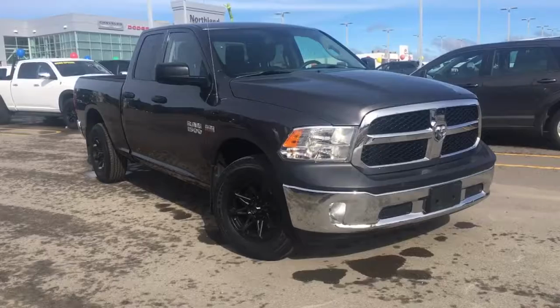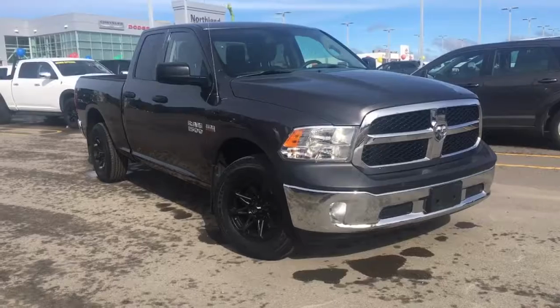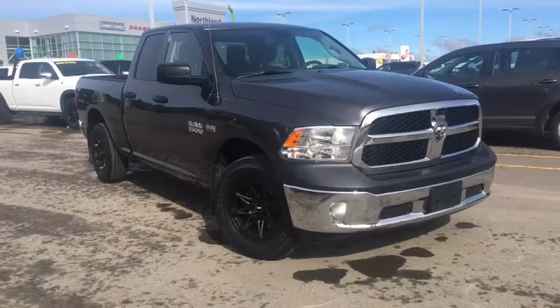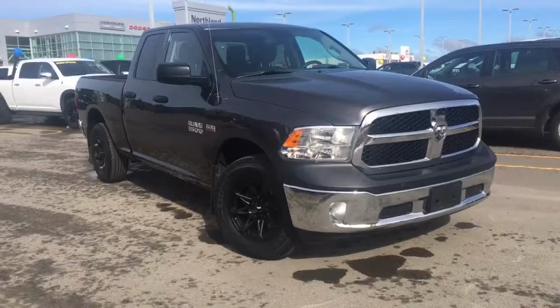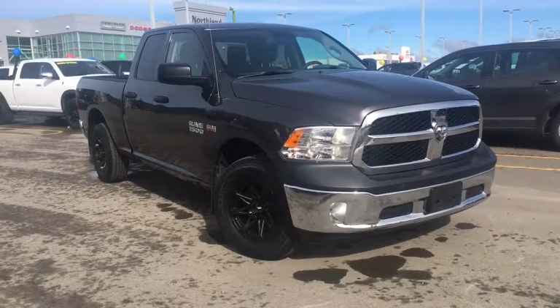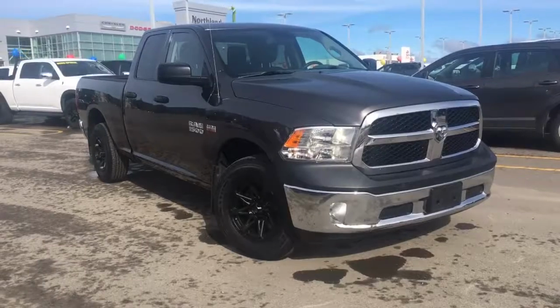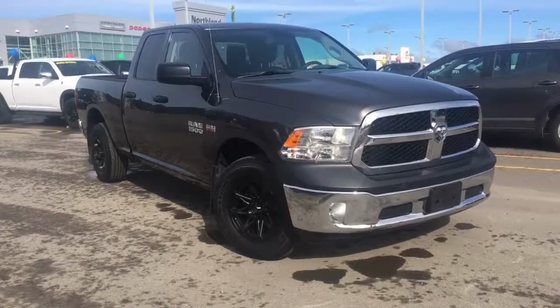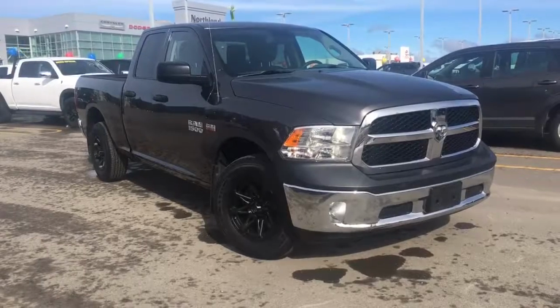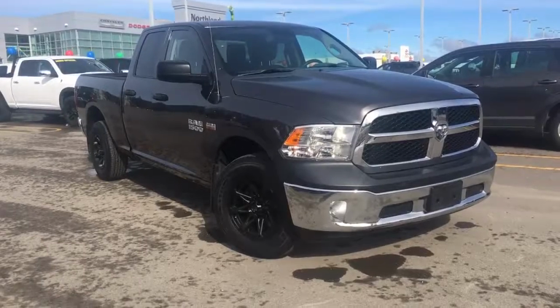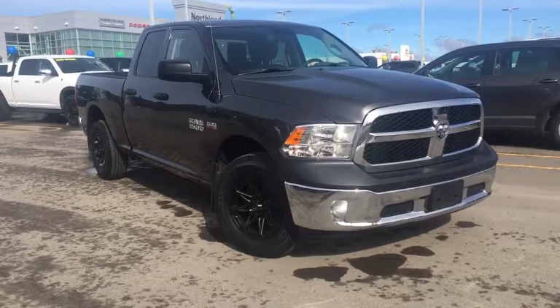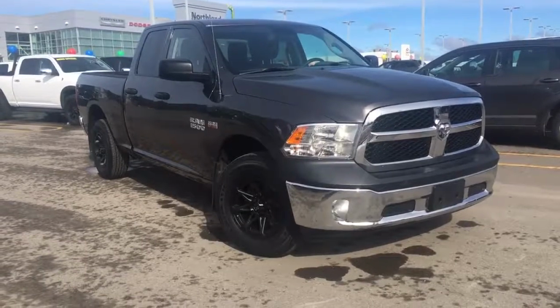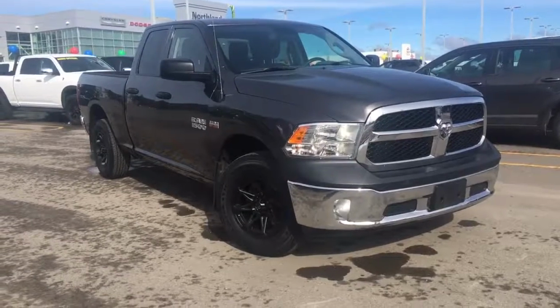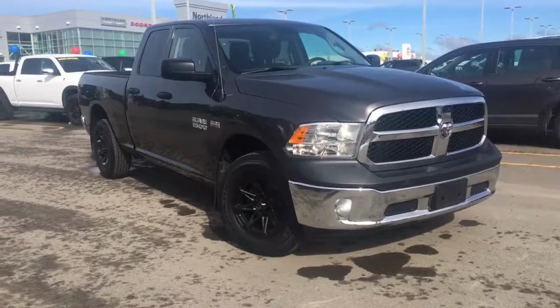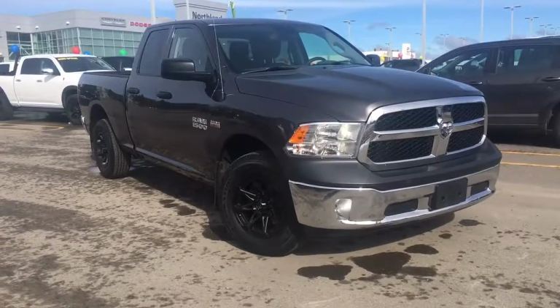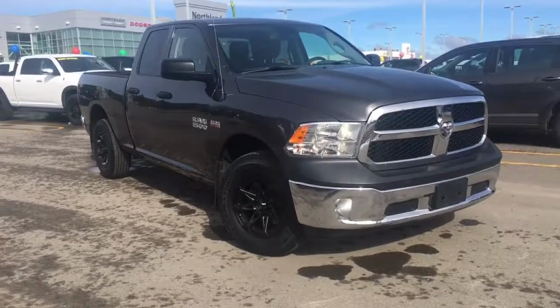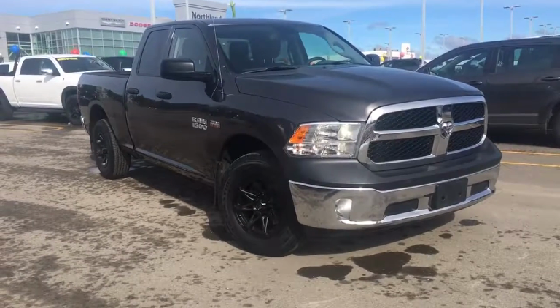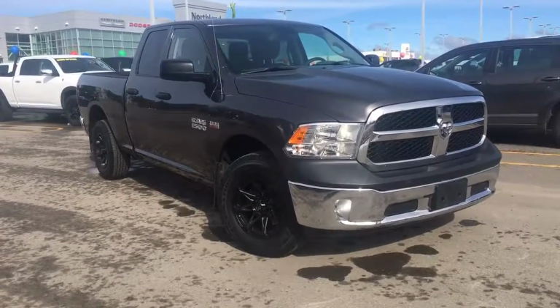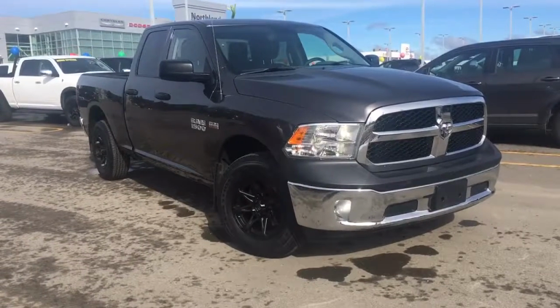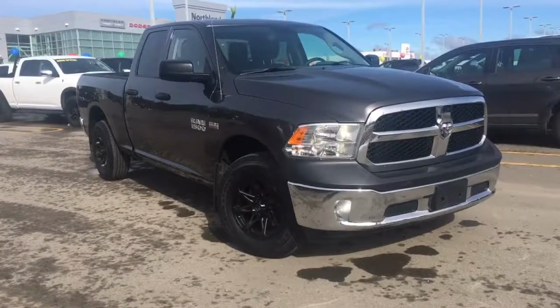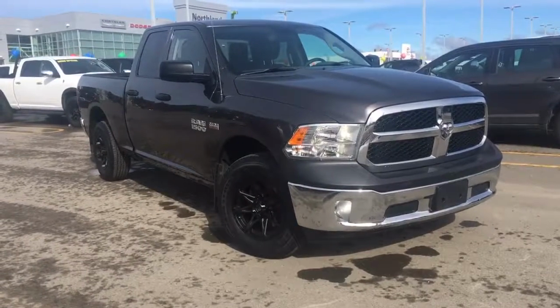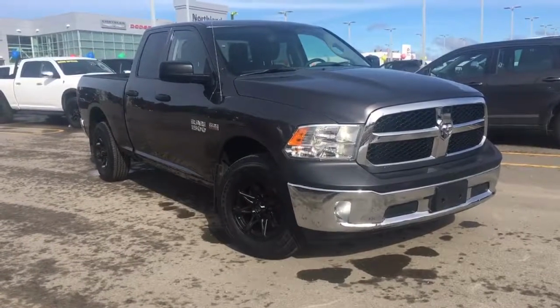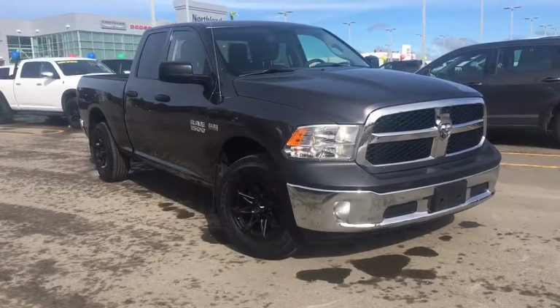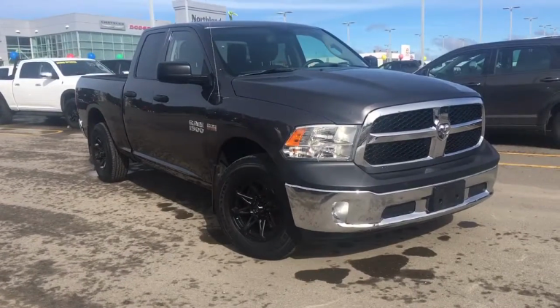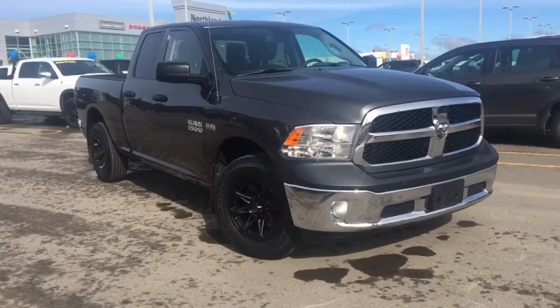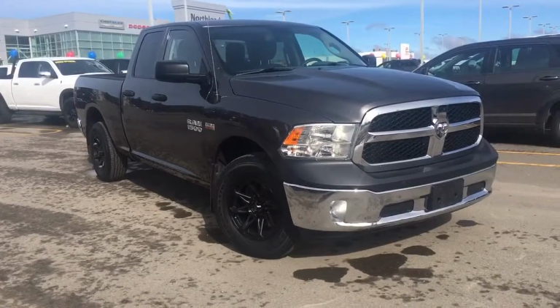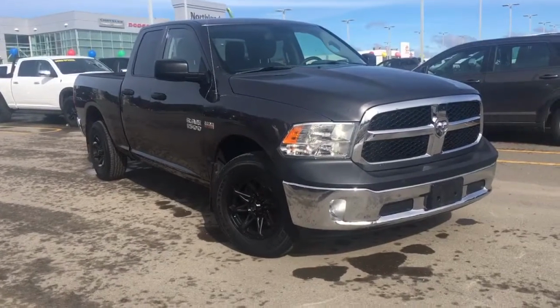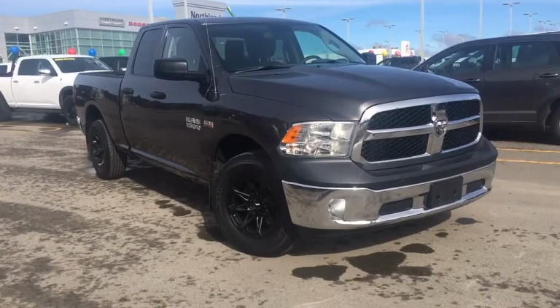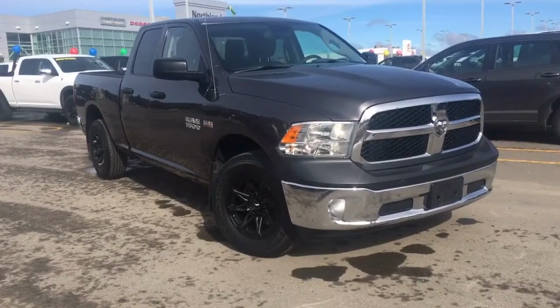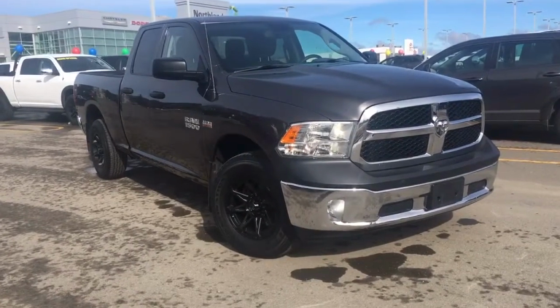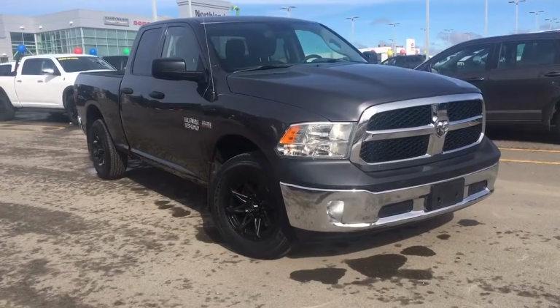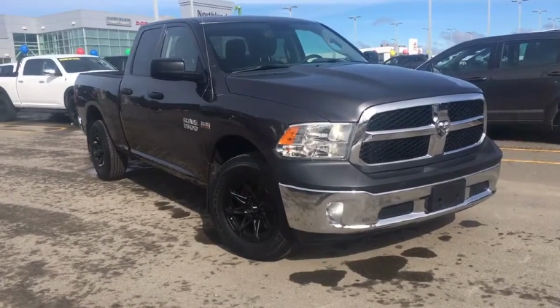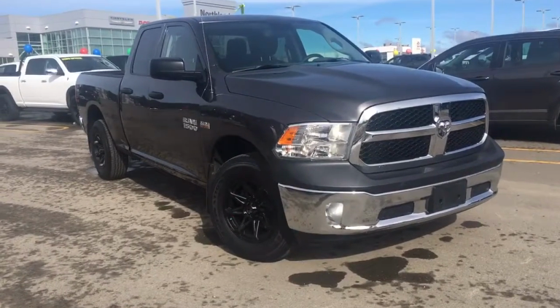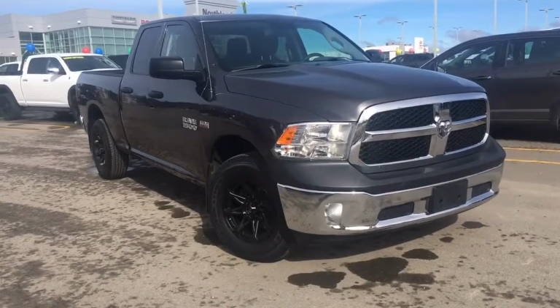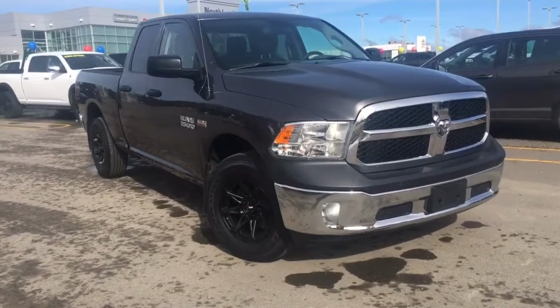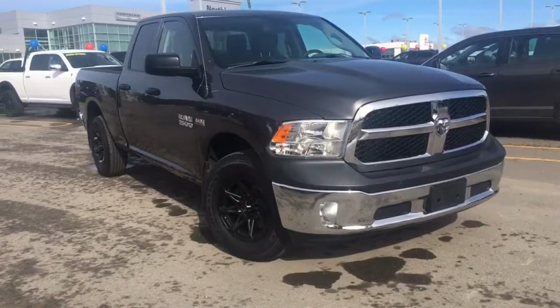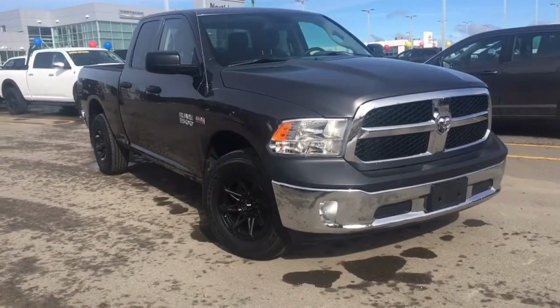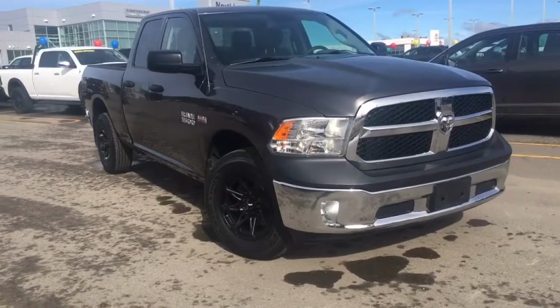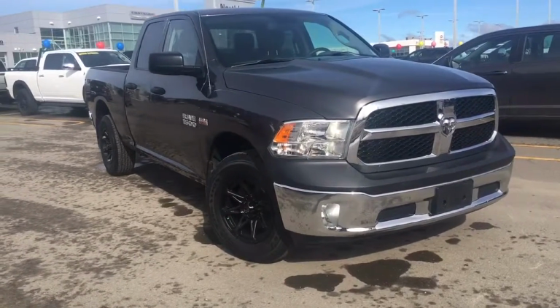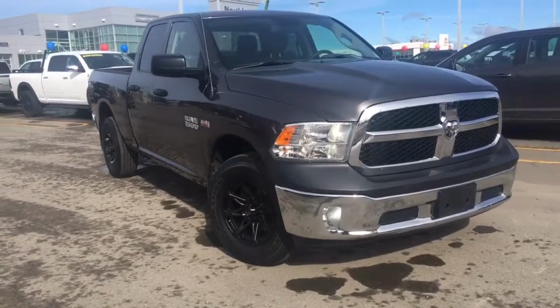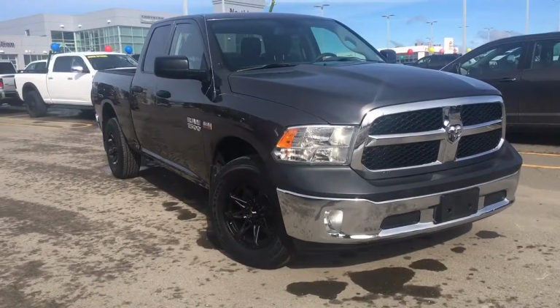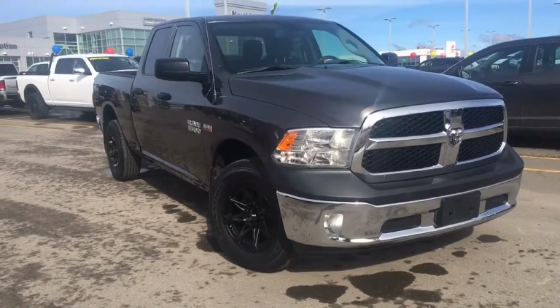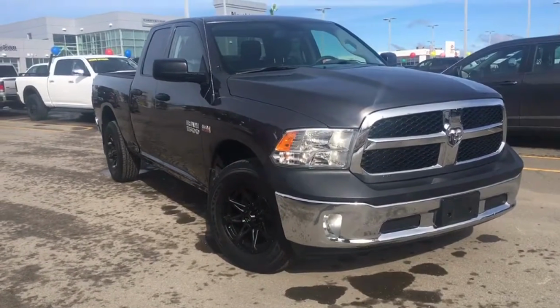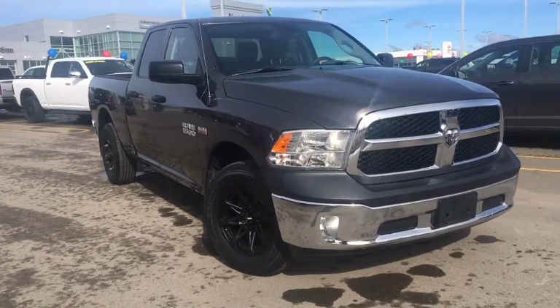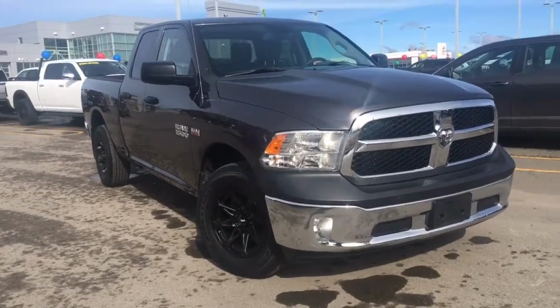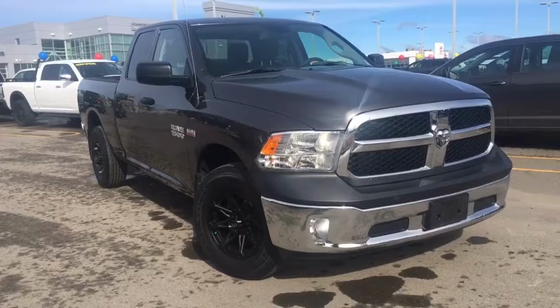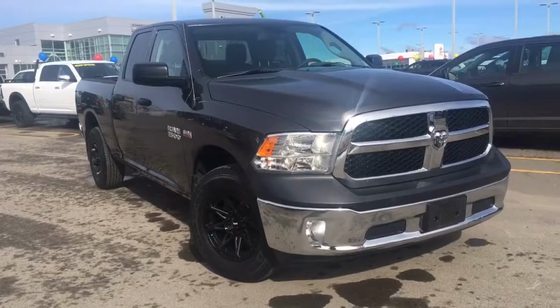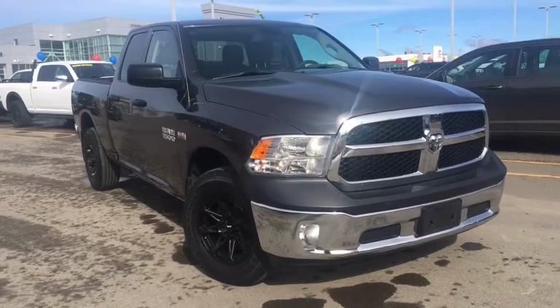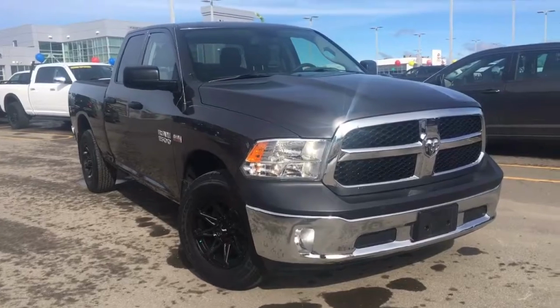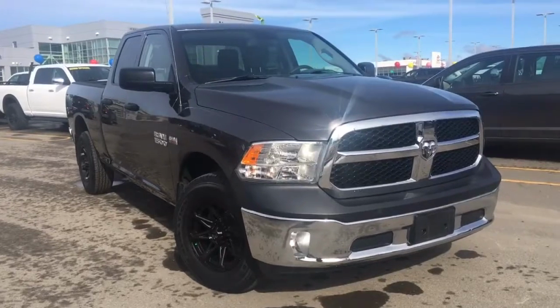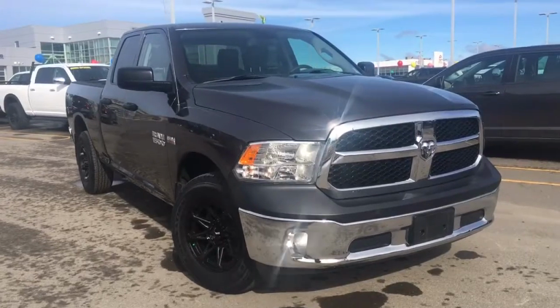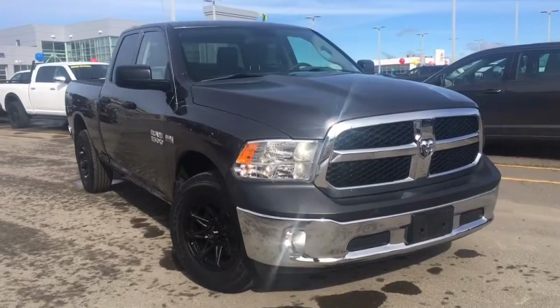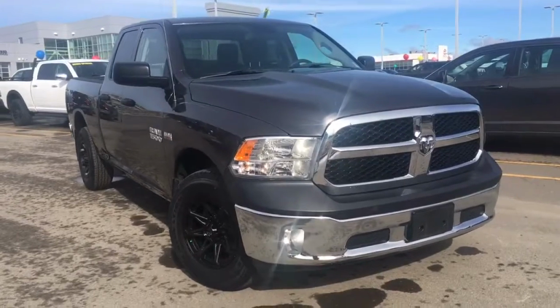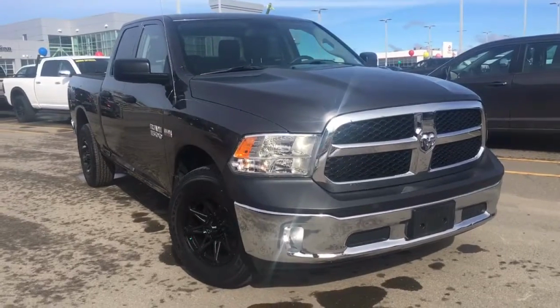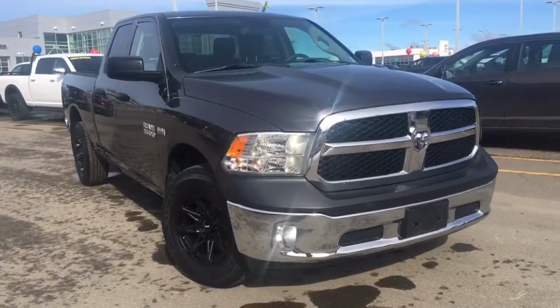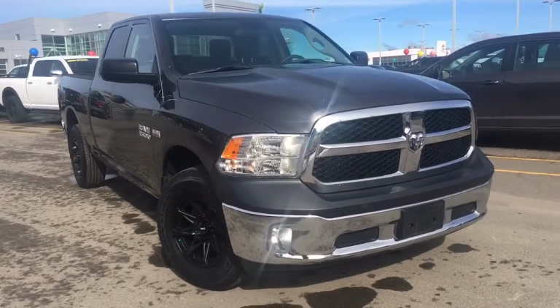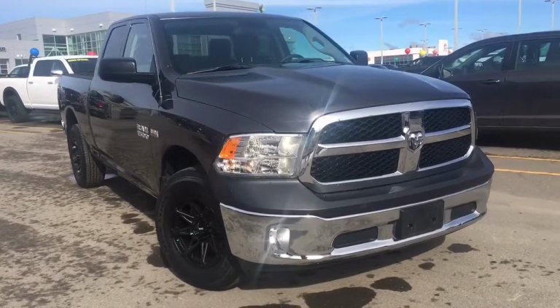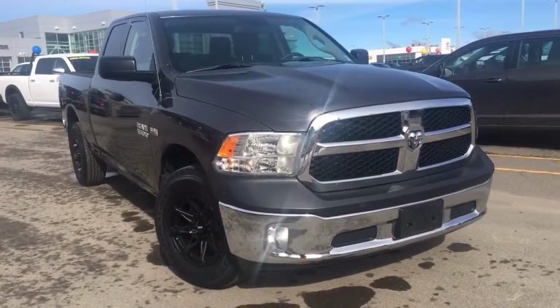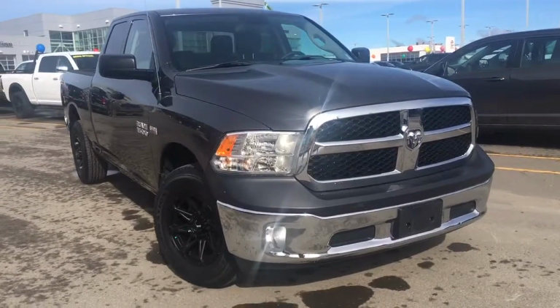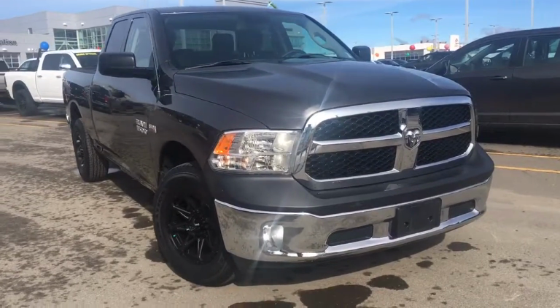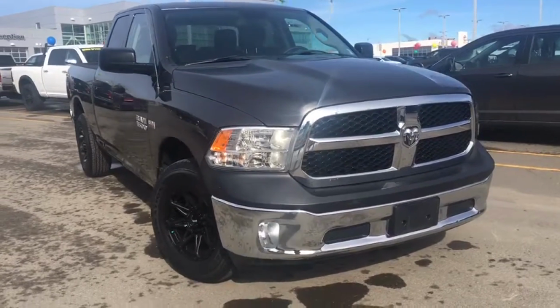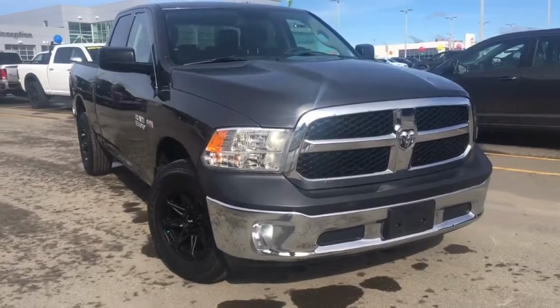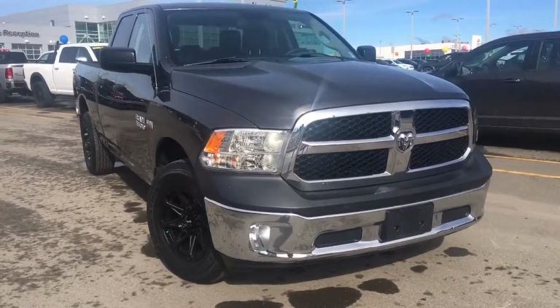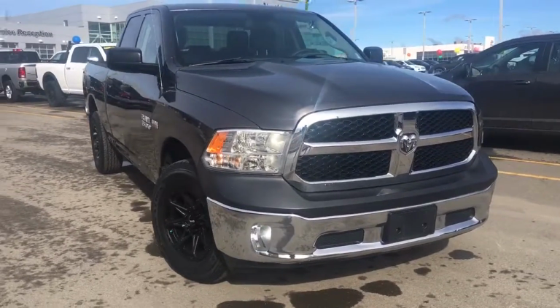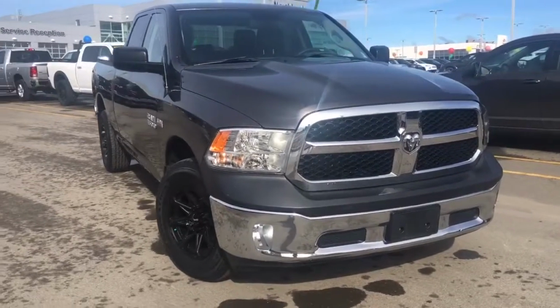Hello and welcome to Northland Dodge in Prince George, BC. My name is Cheyenne and today we're going to walk through this 2014 Ram 1500 ST.